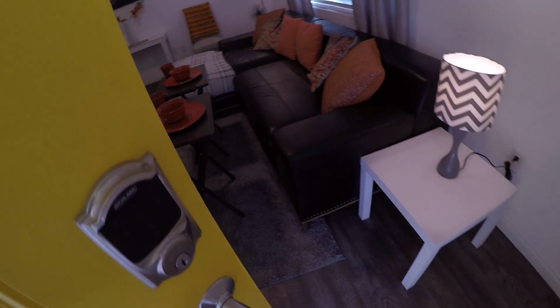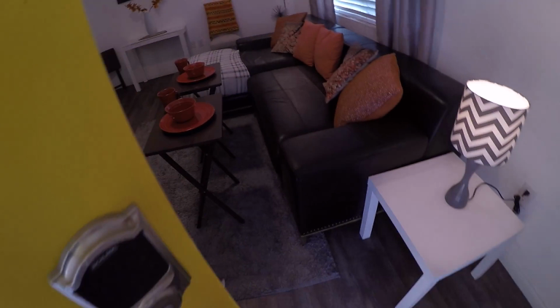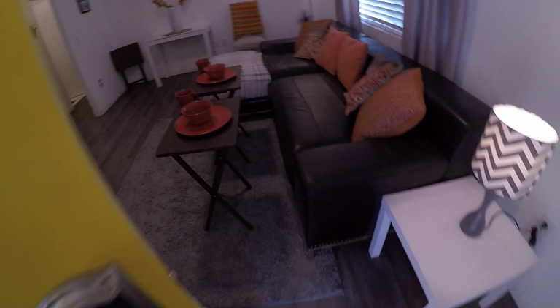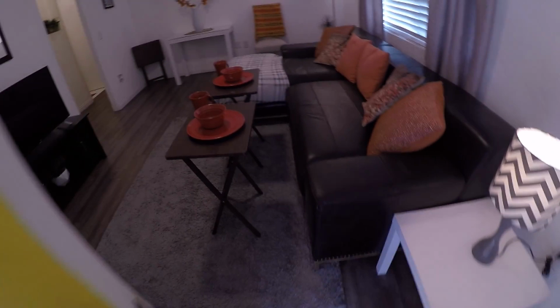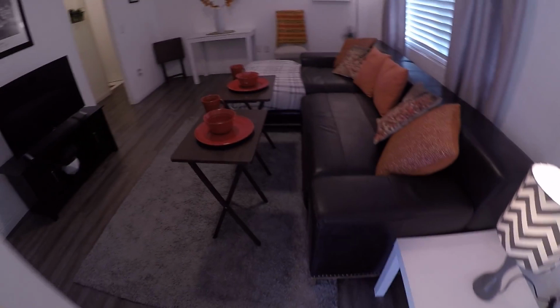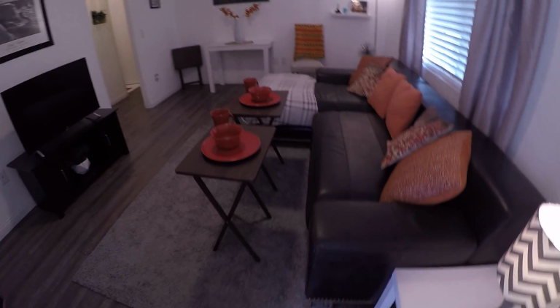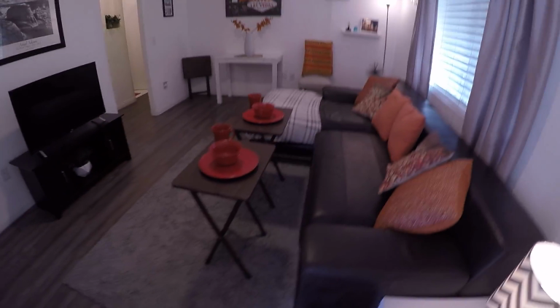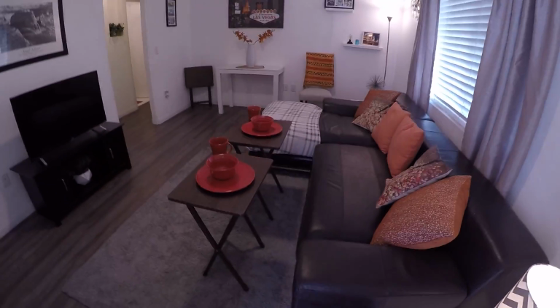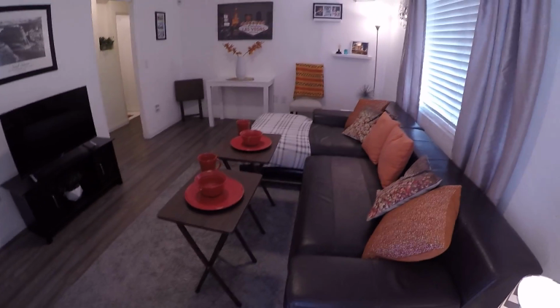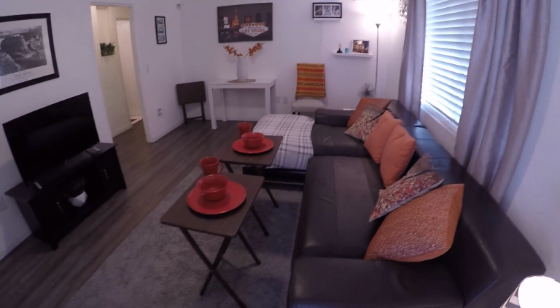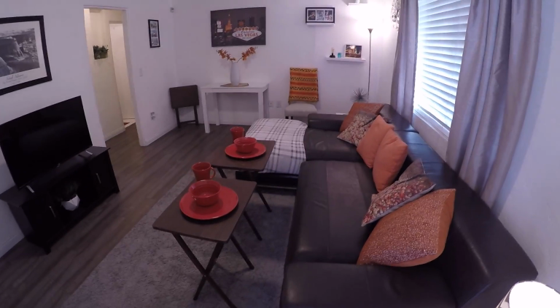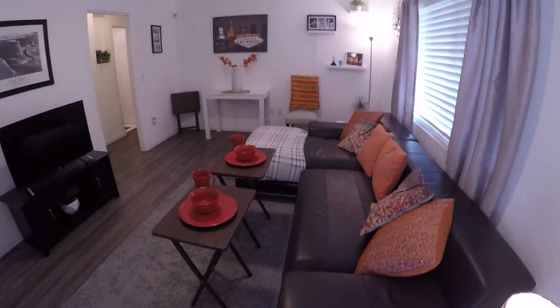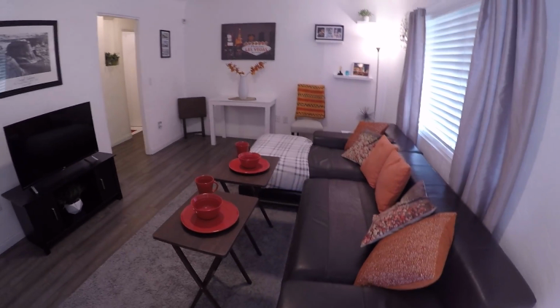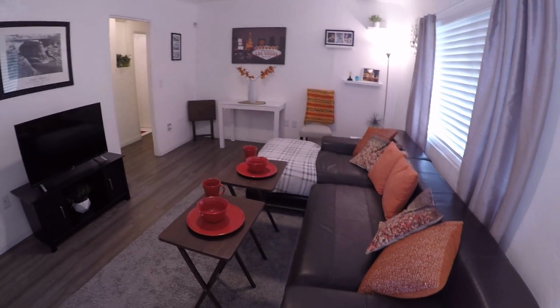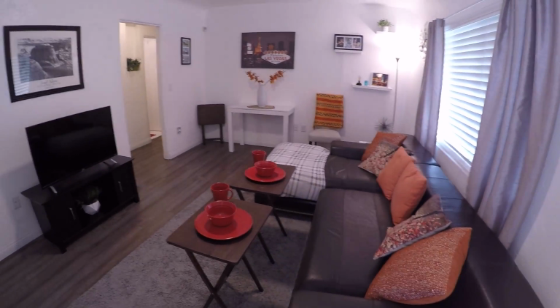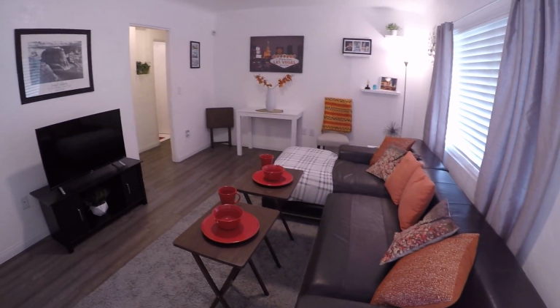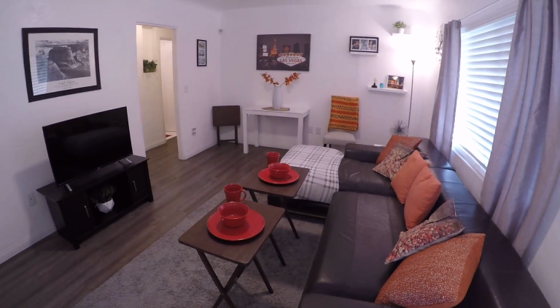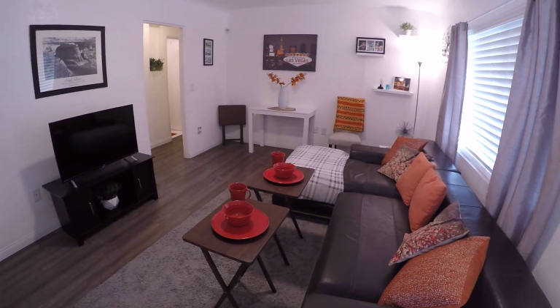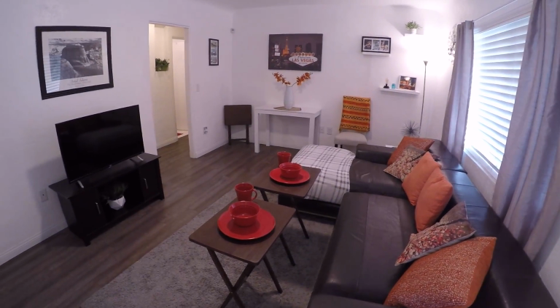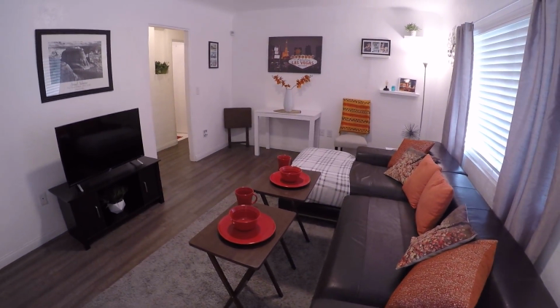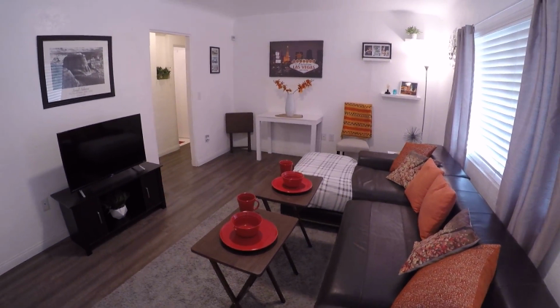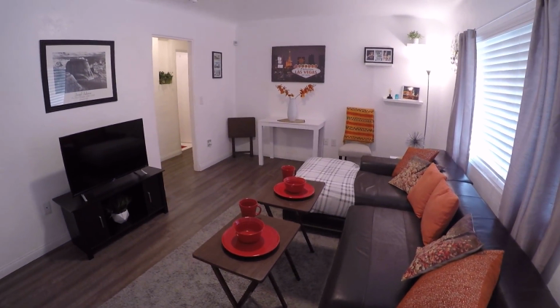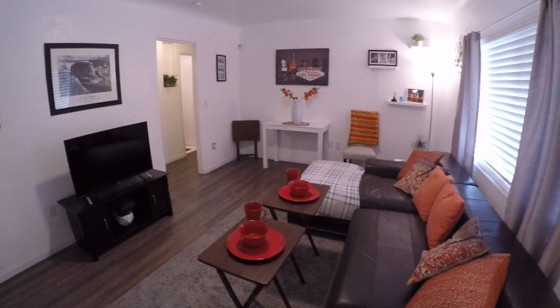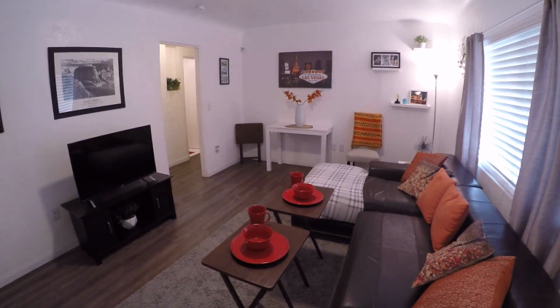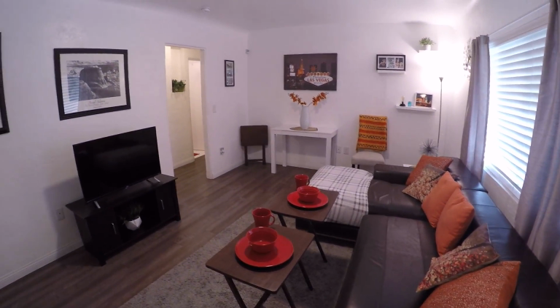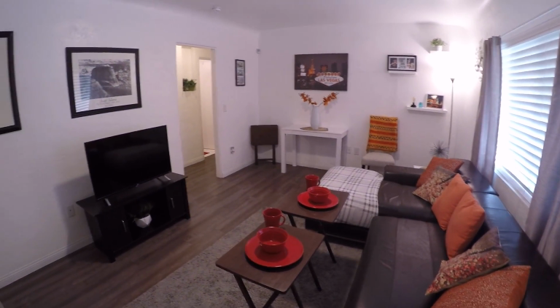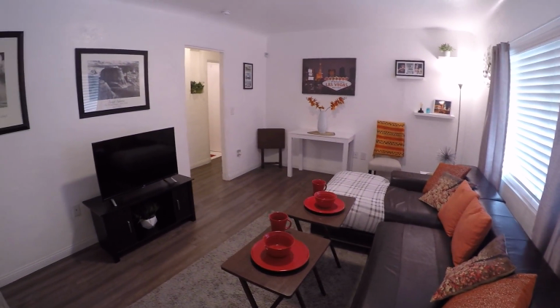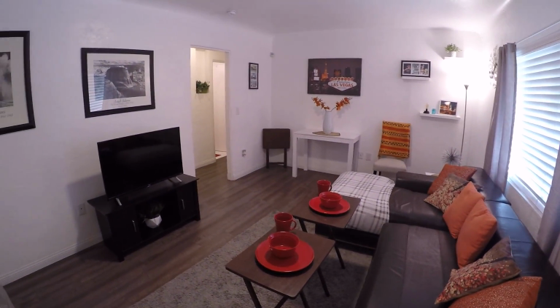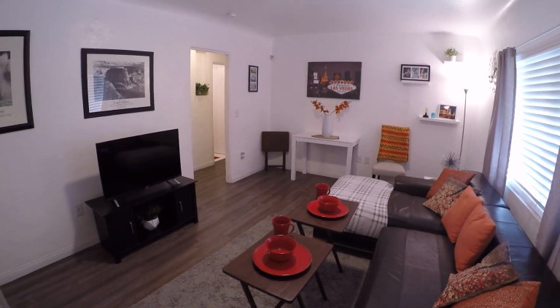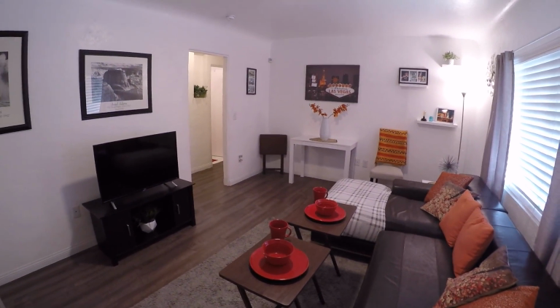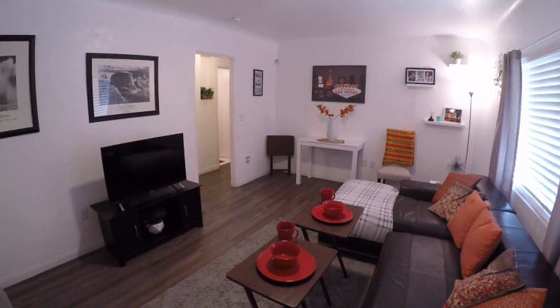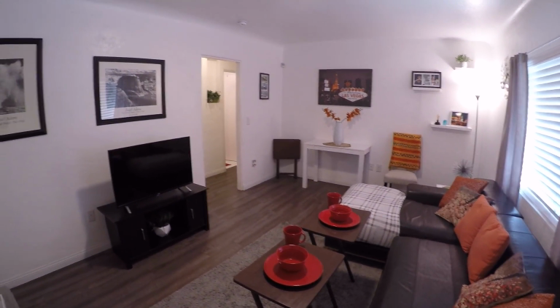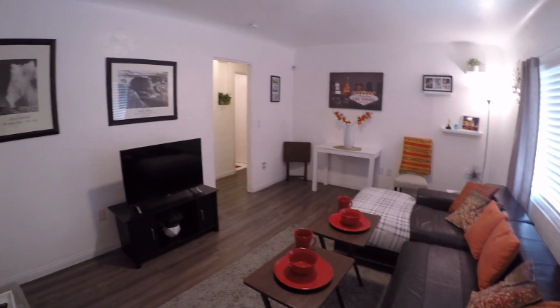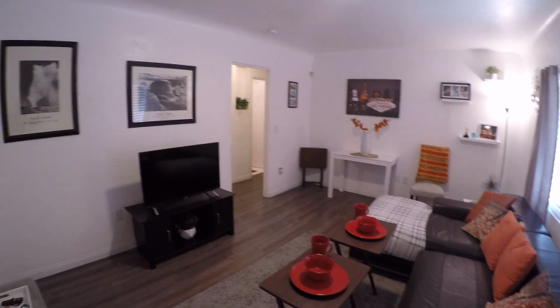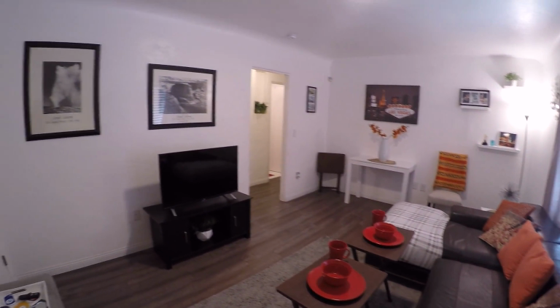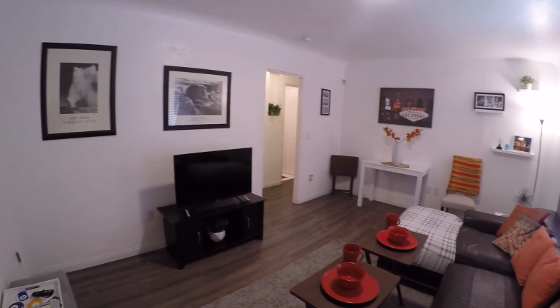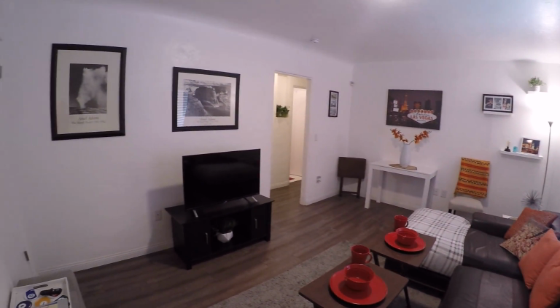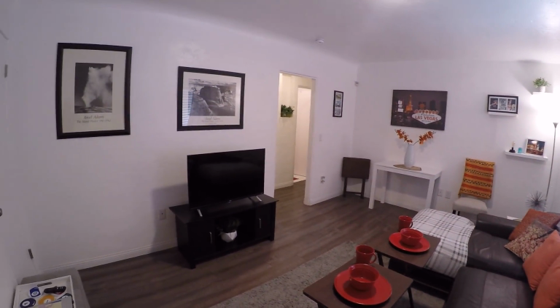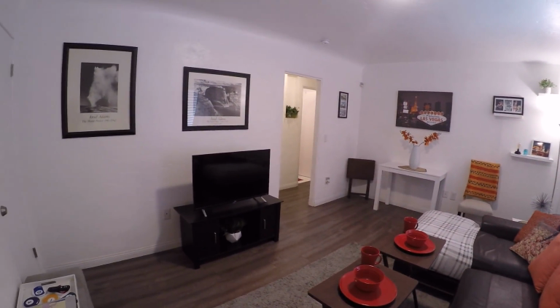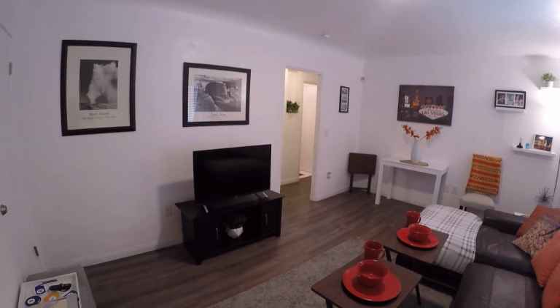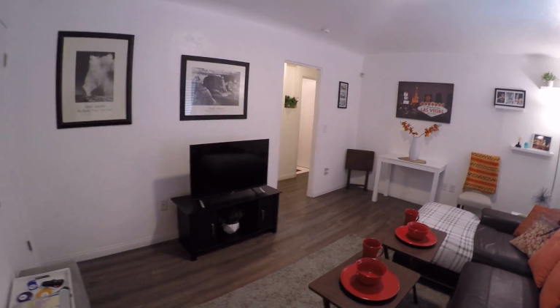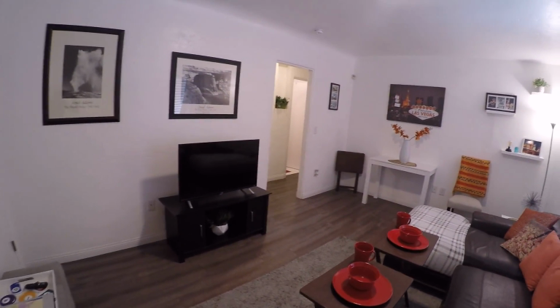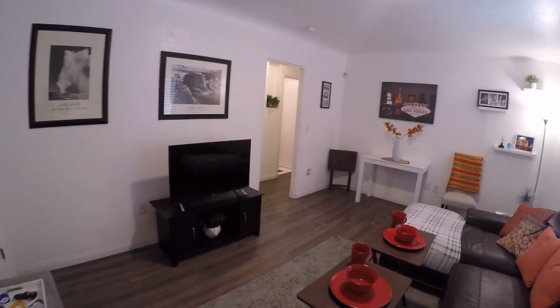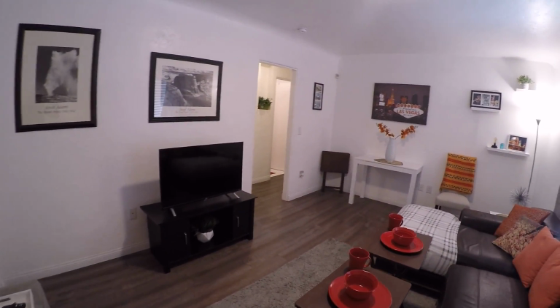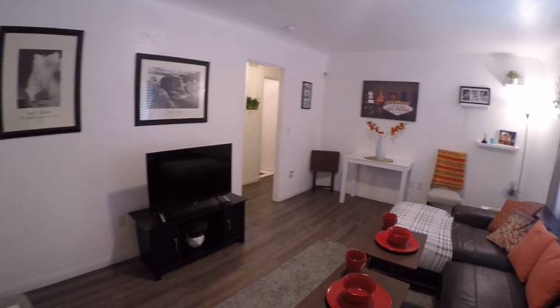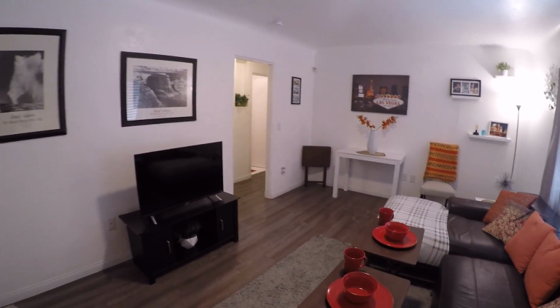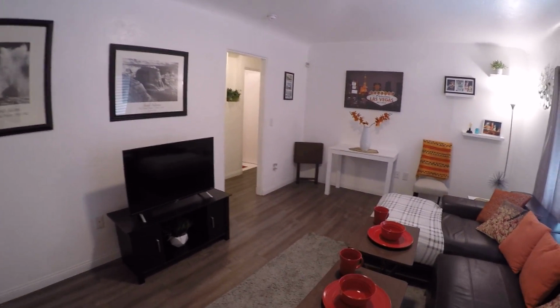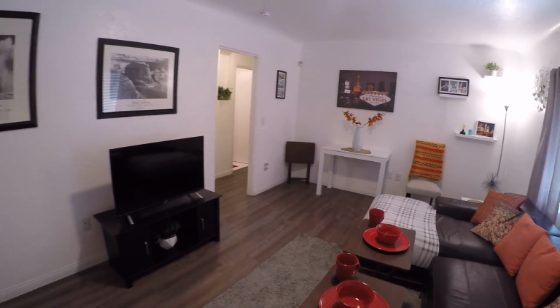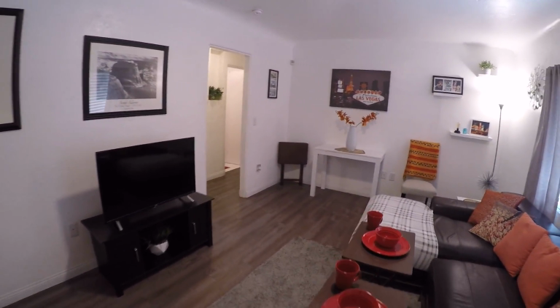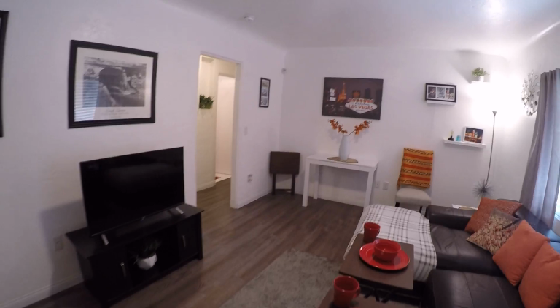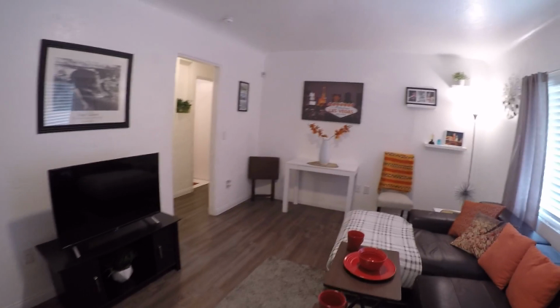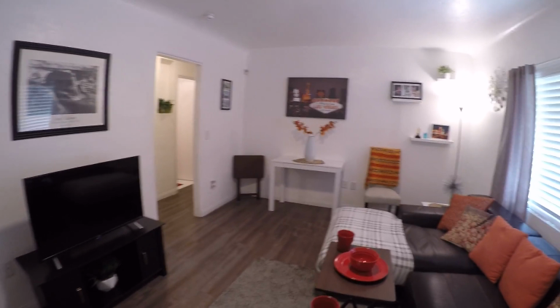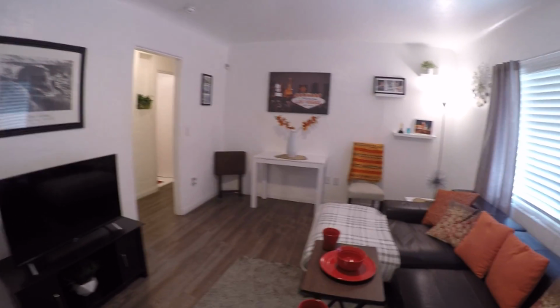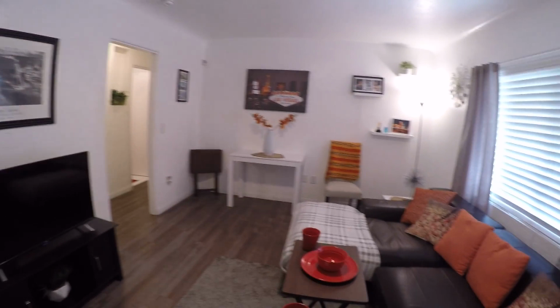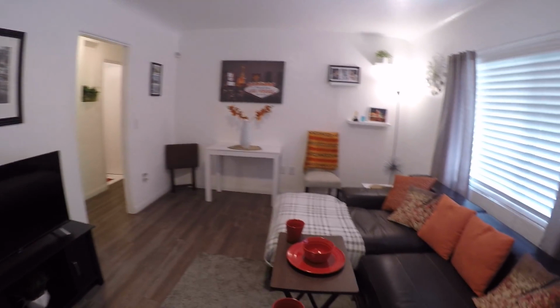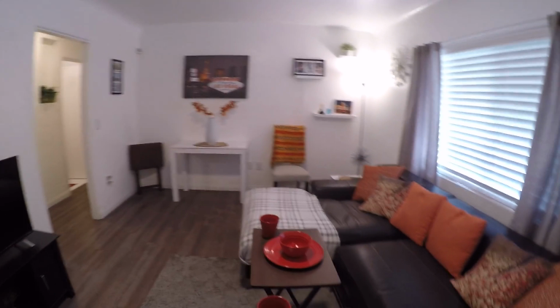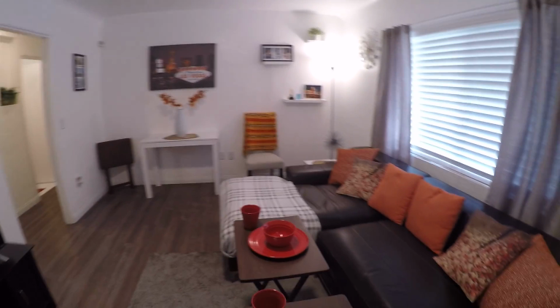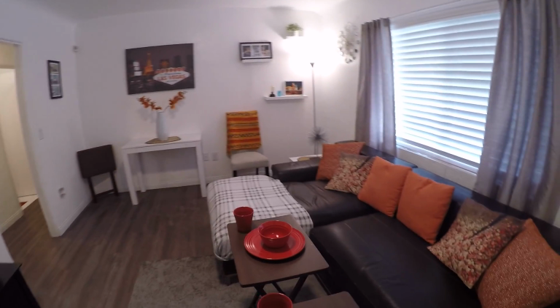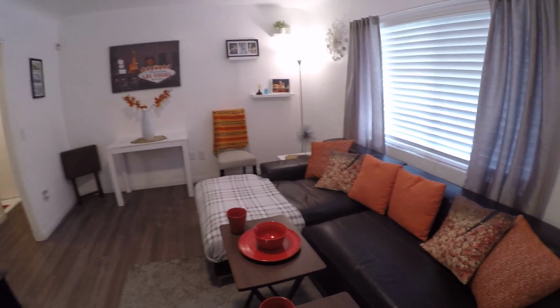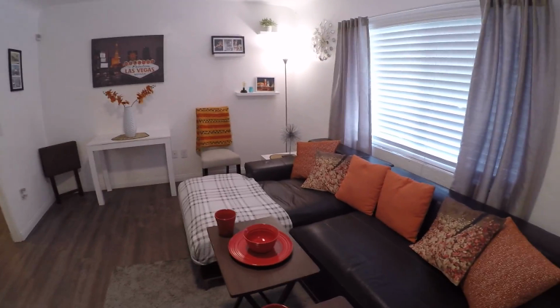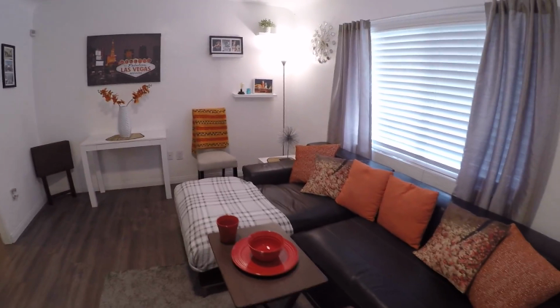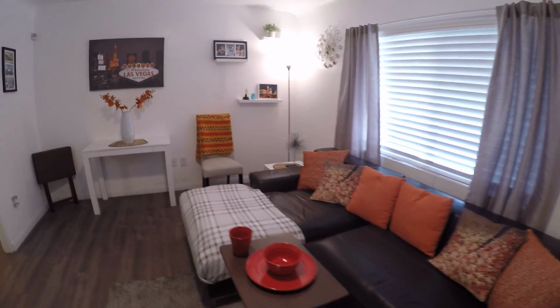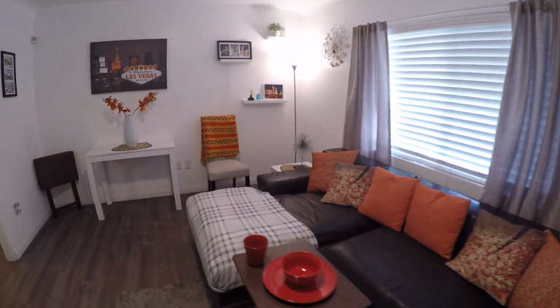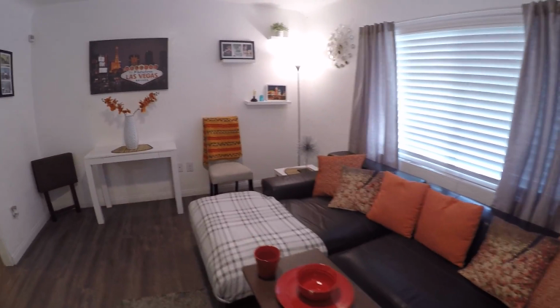You come in, you have a very comfortable living room, TV, places to eat.